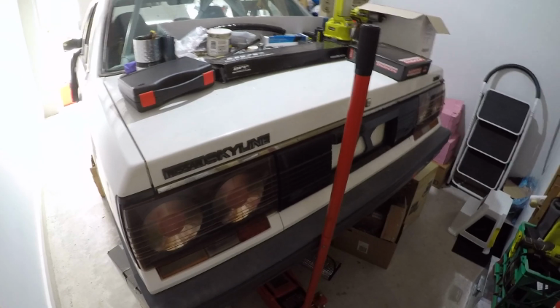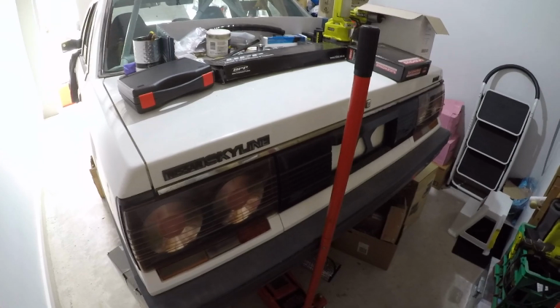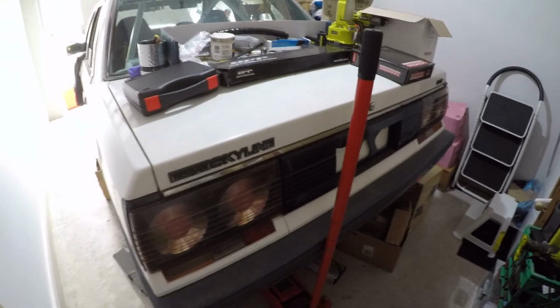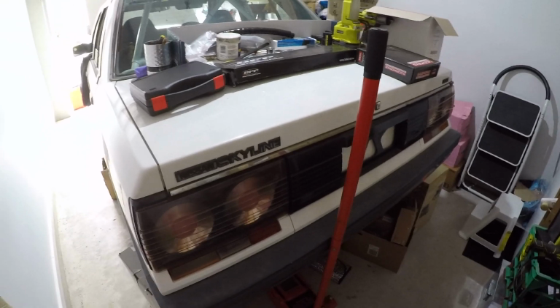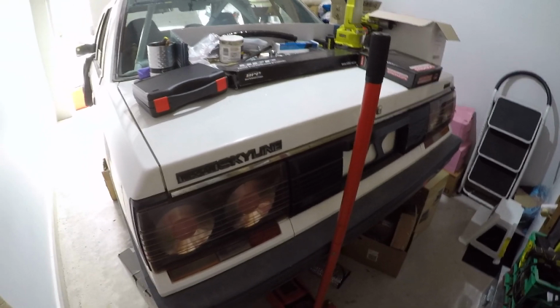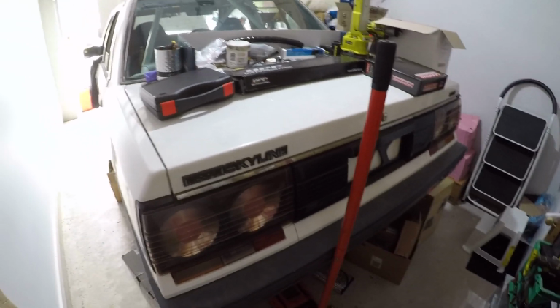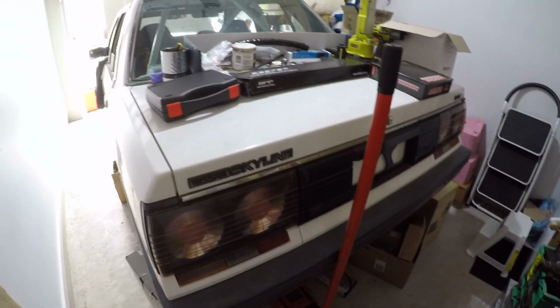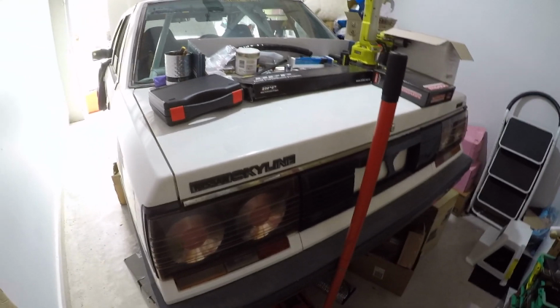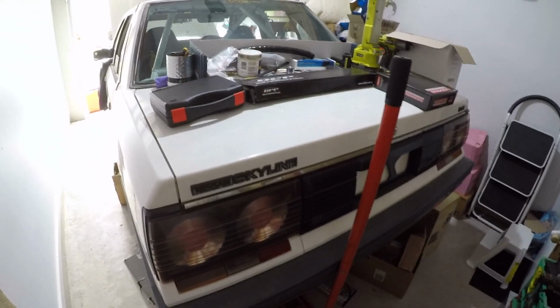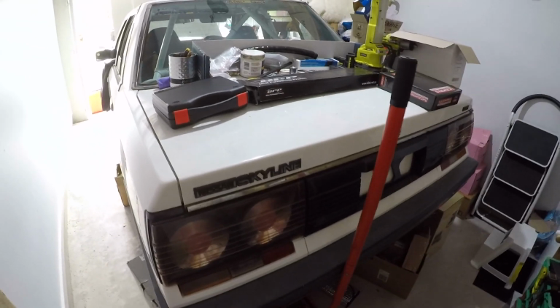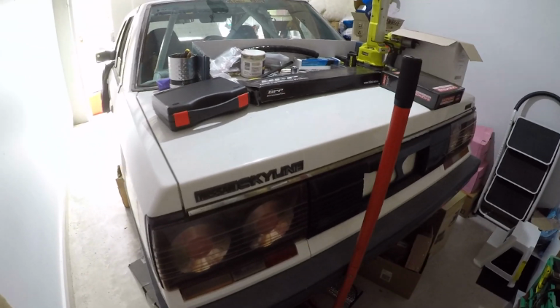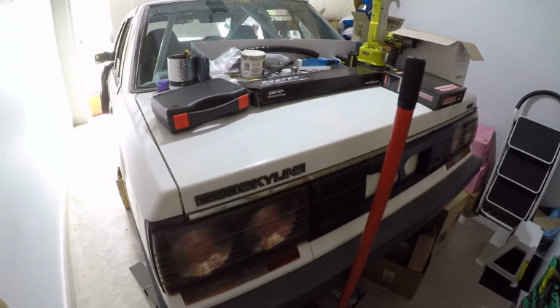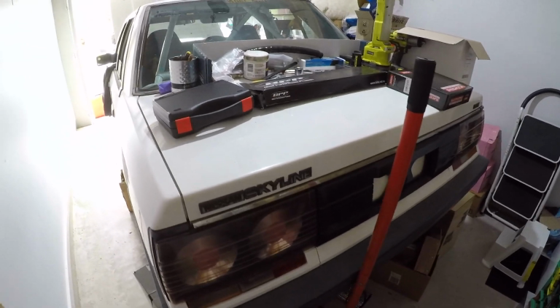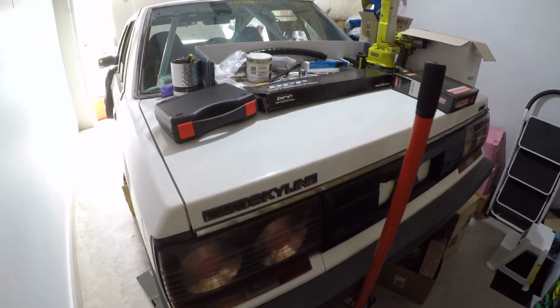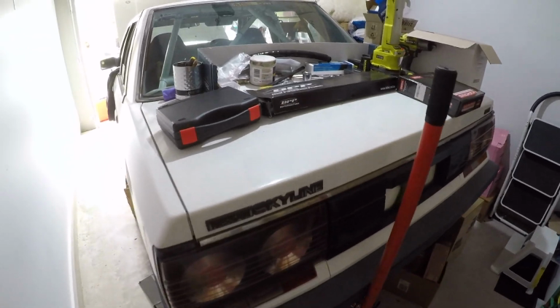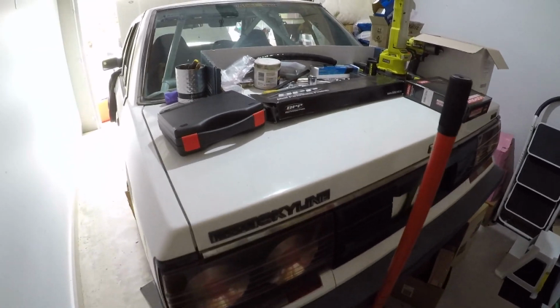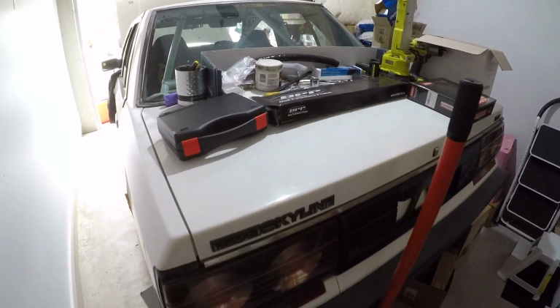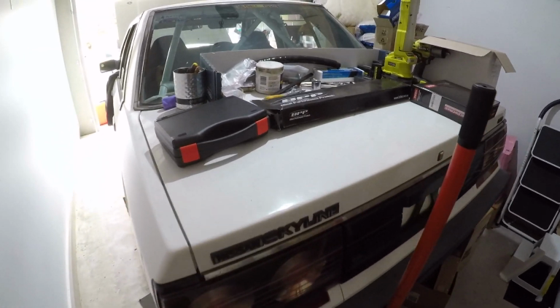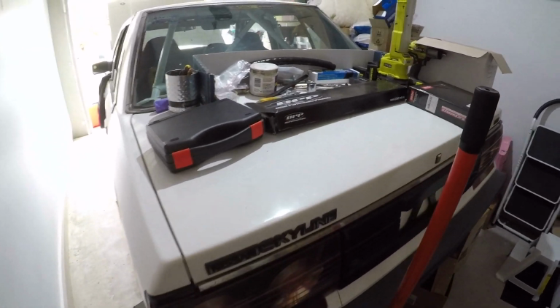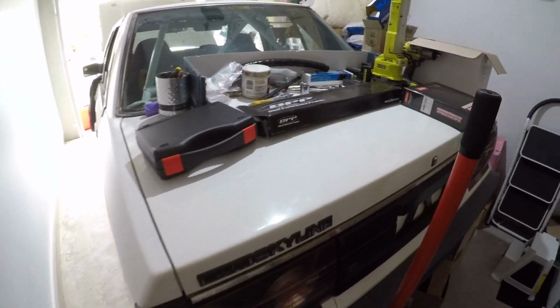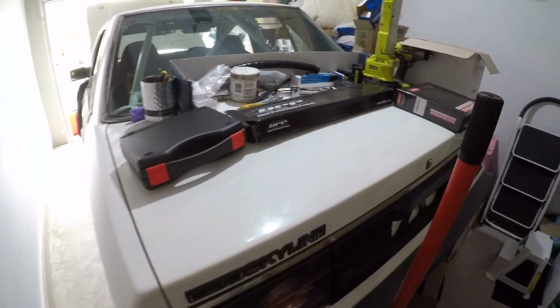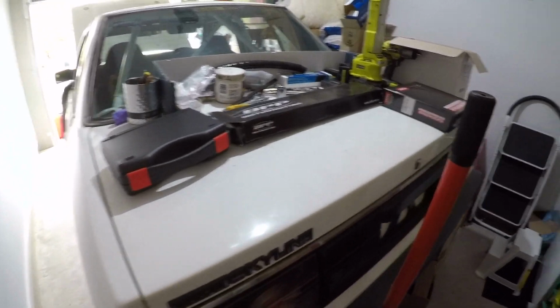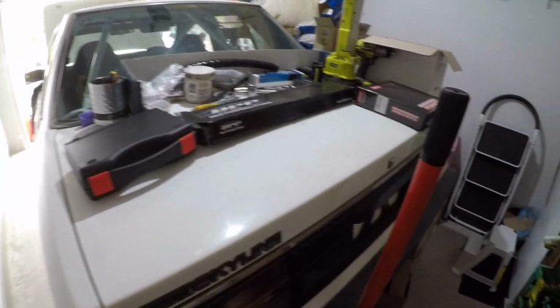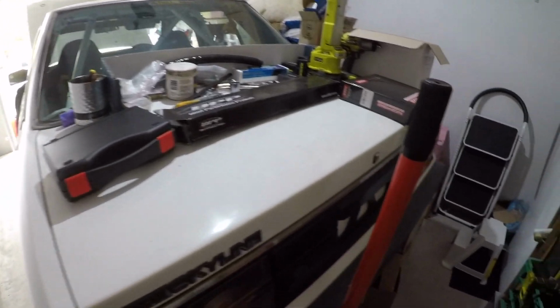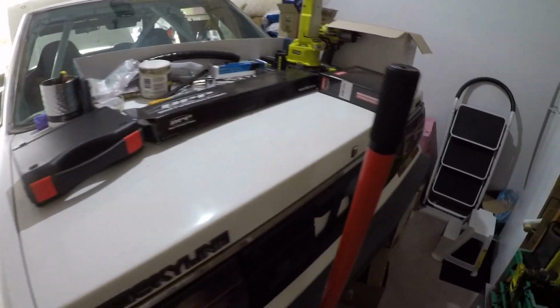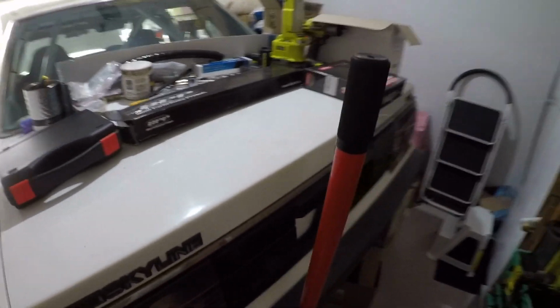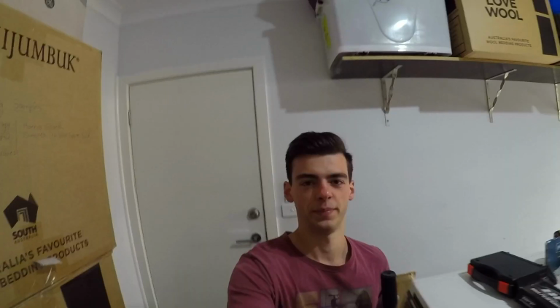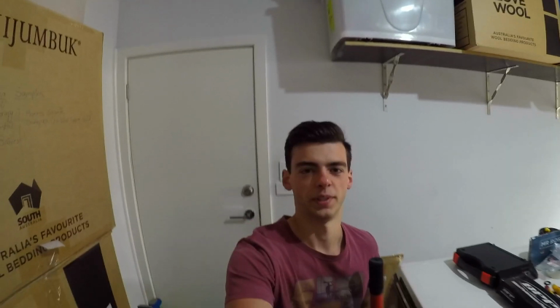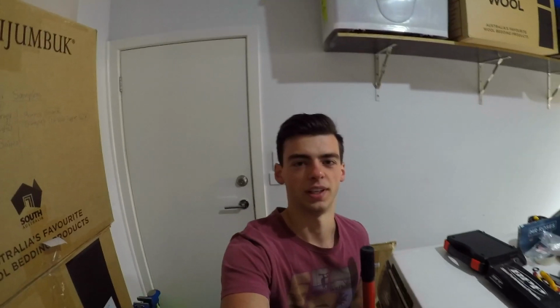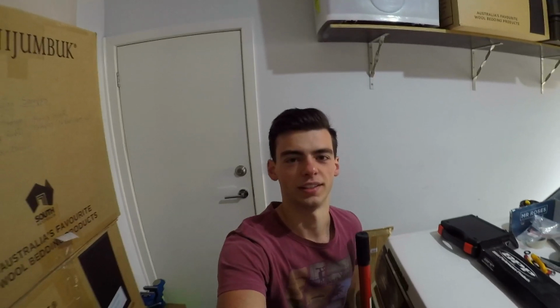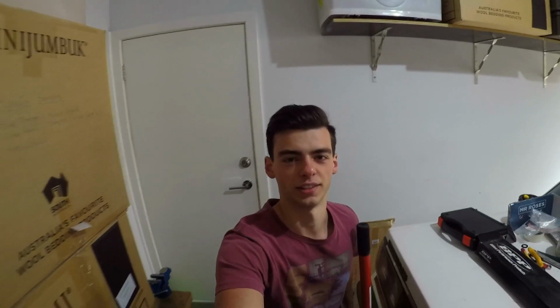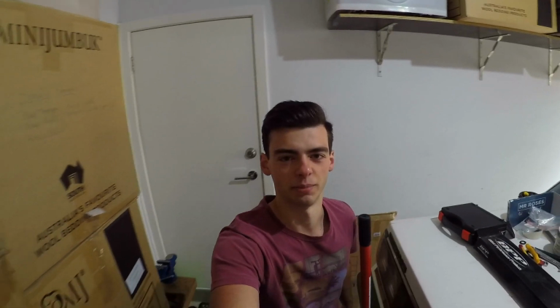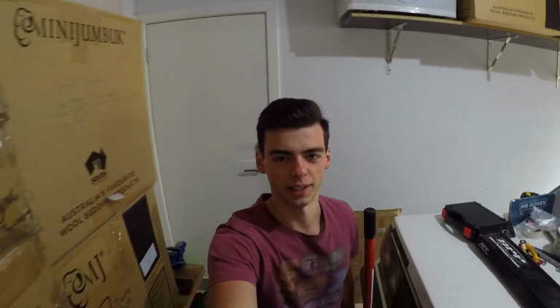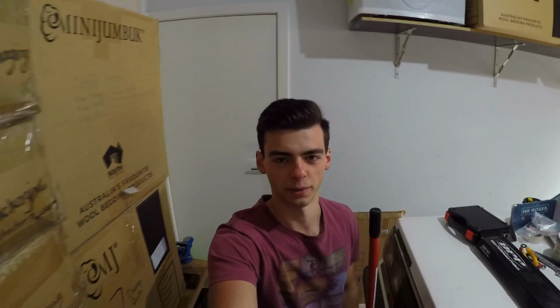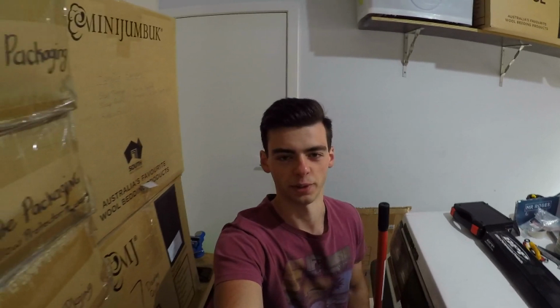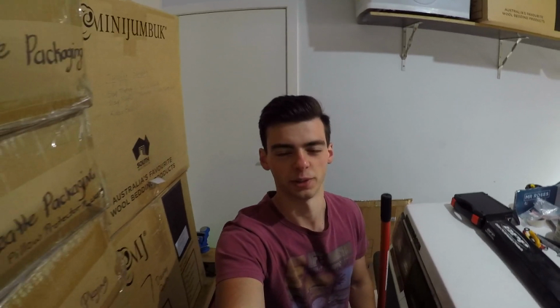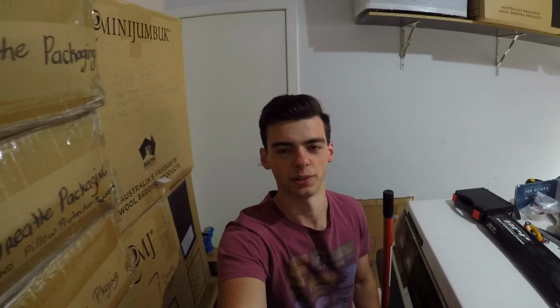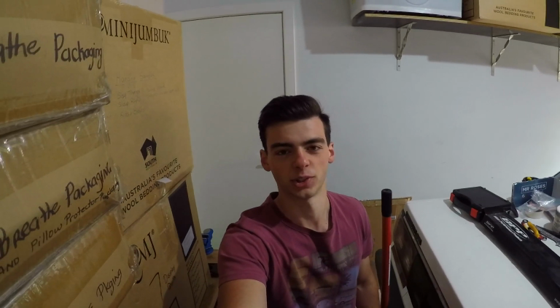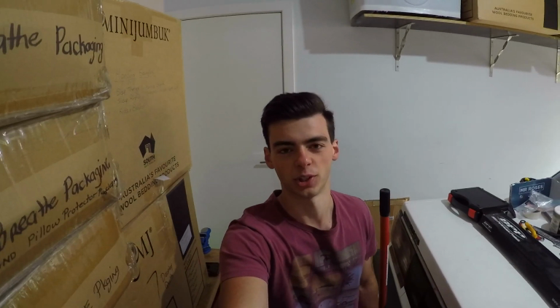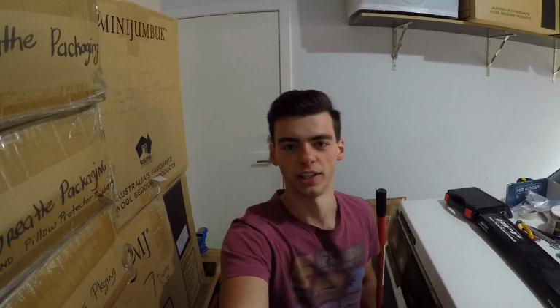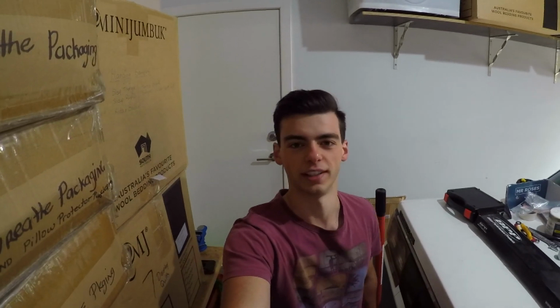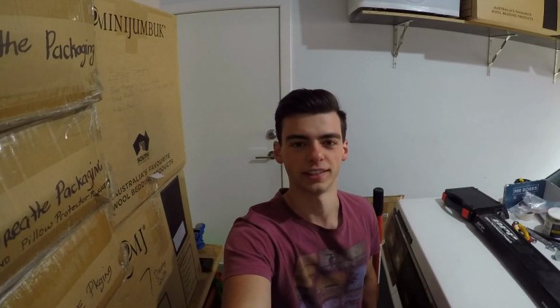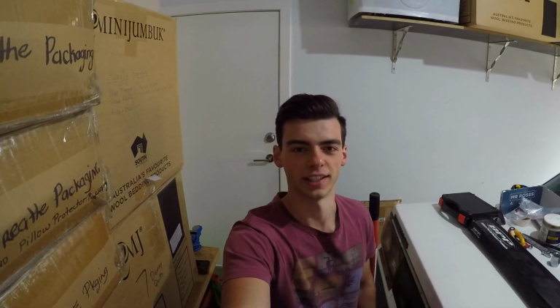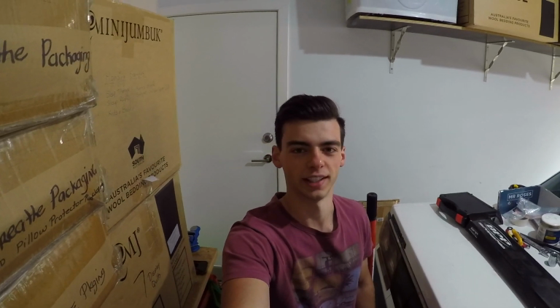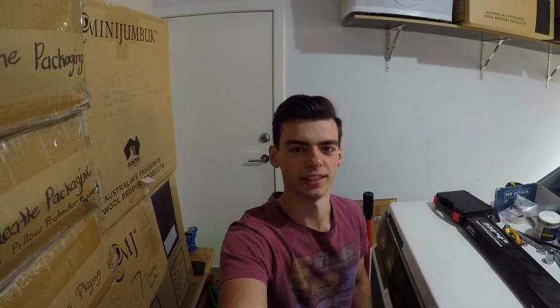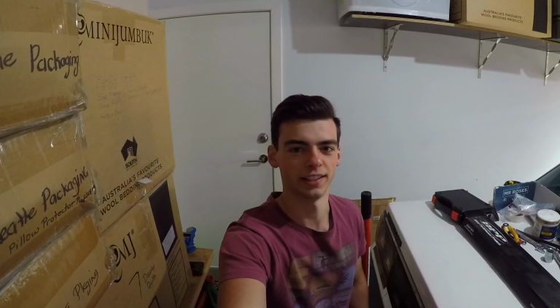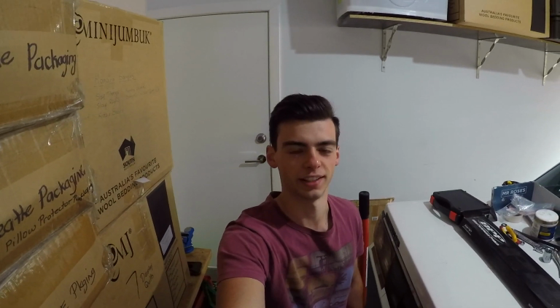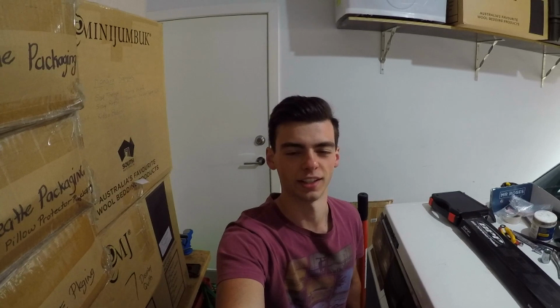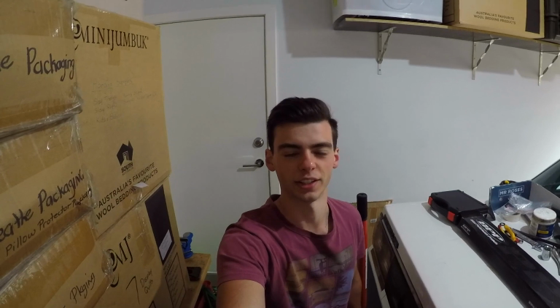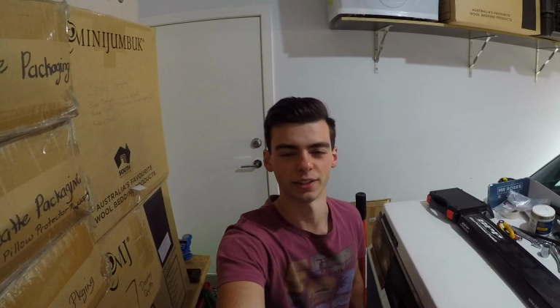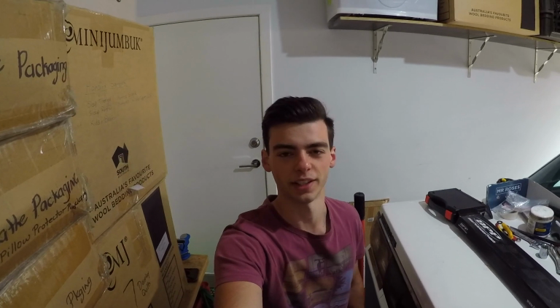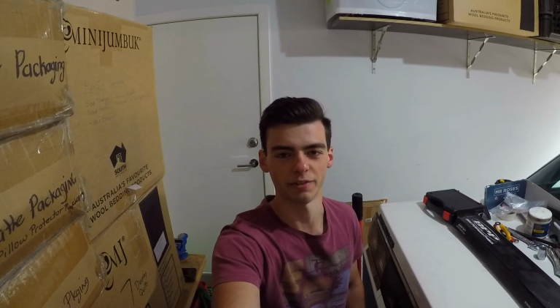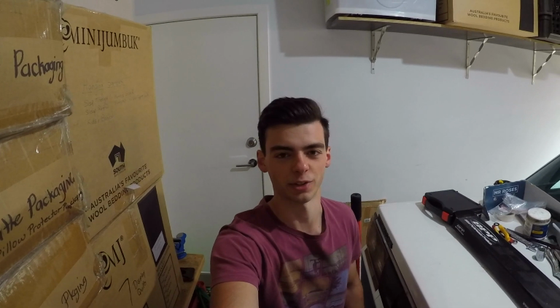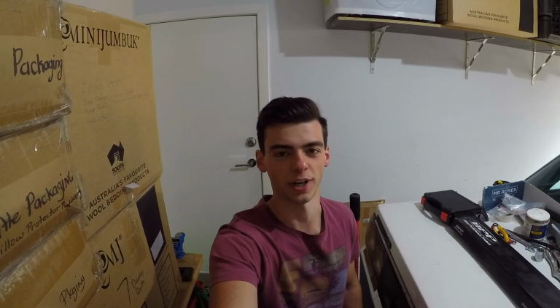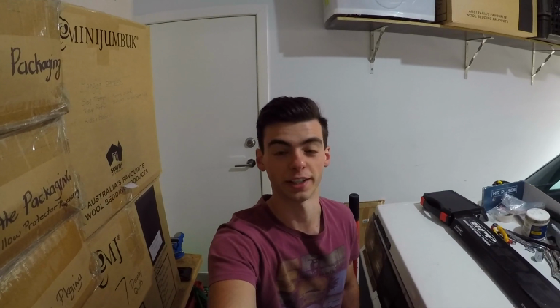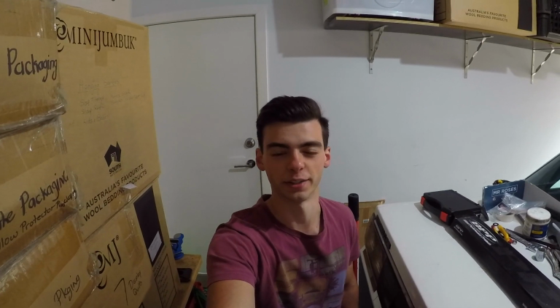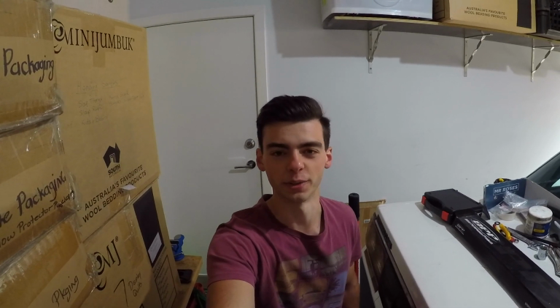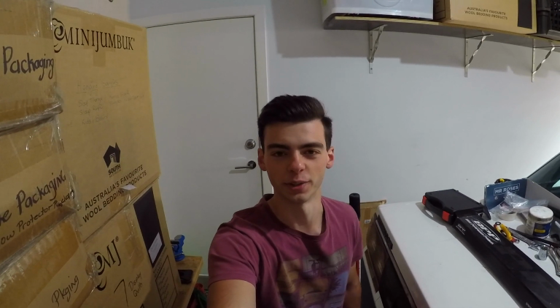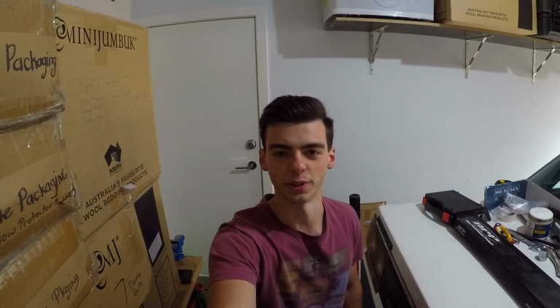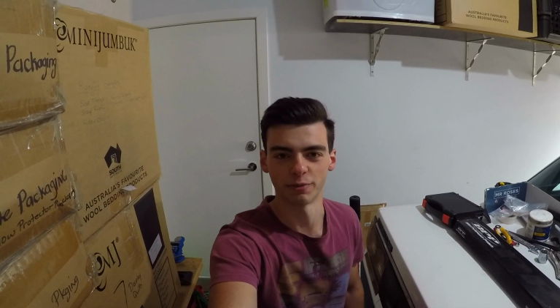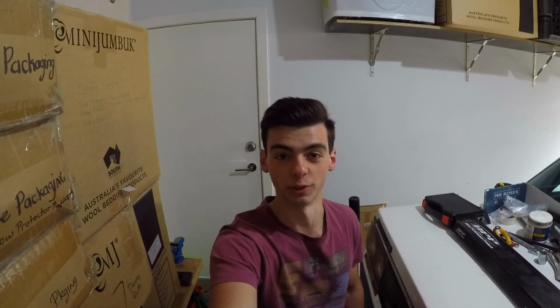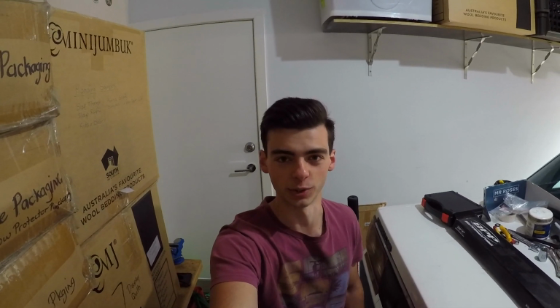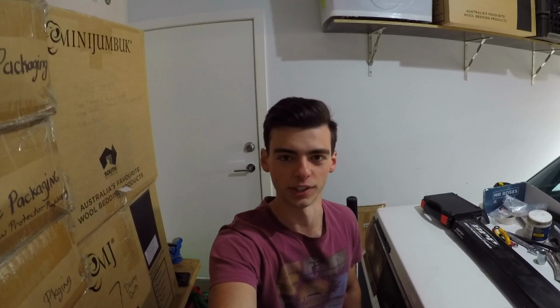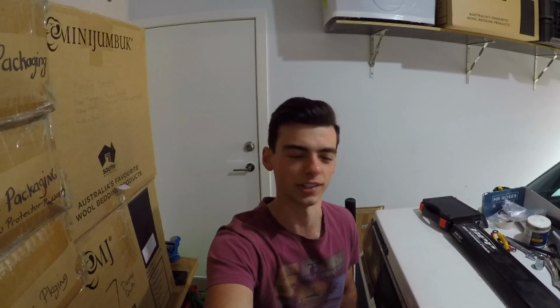Another weekend, another day working on the Skyline. I'm back working on the Skyline today and I'm gonna have a crack at doing the fuel system.